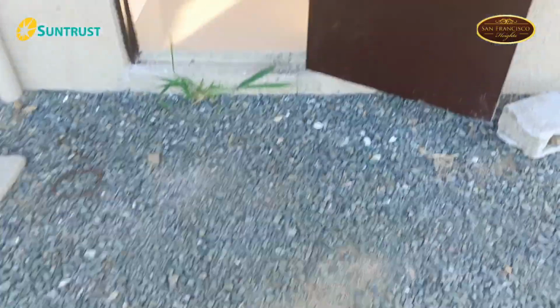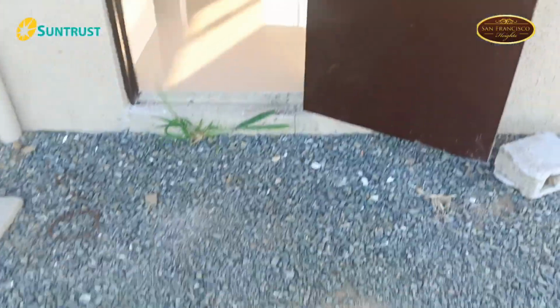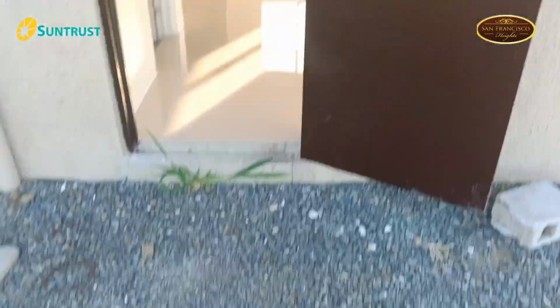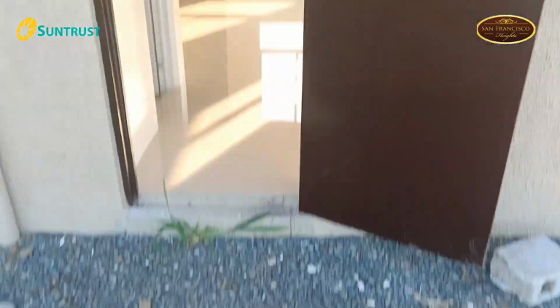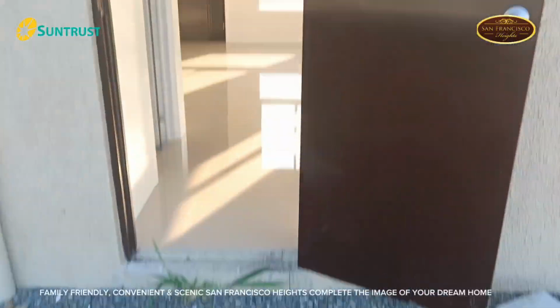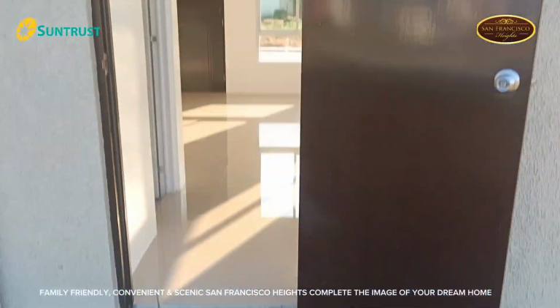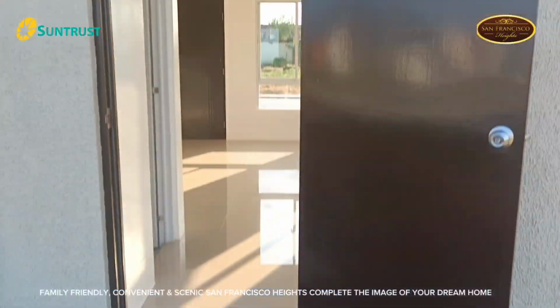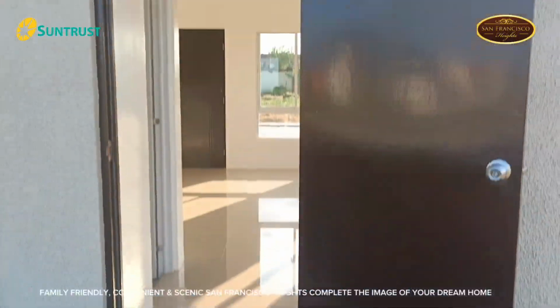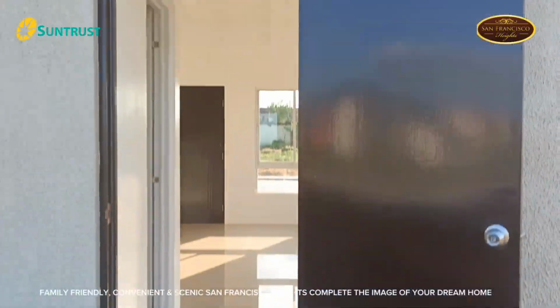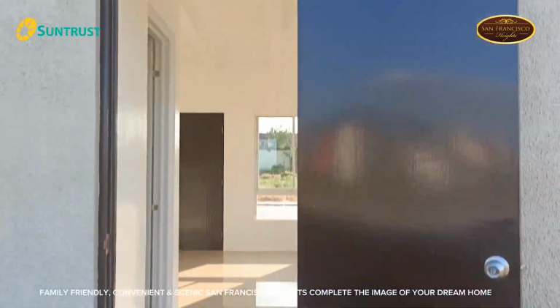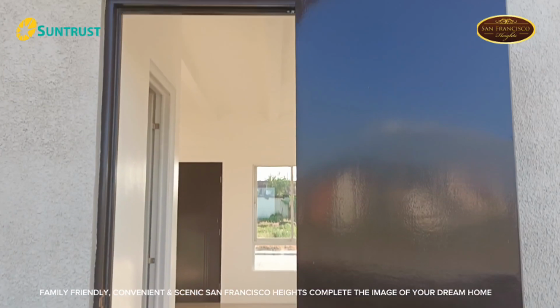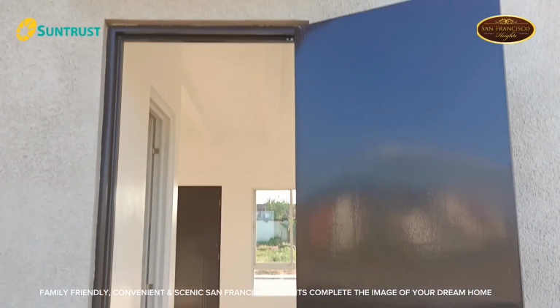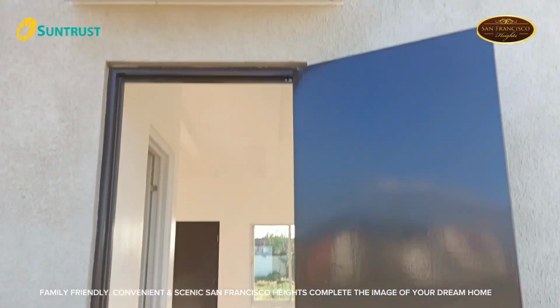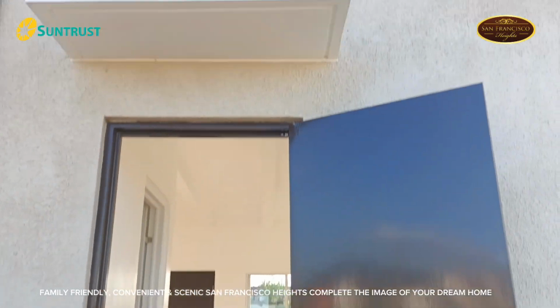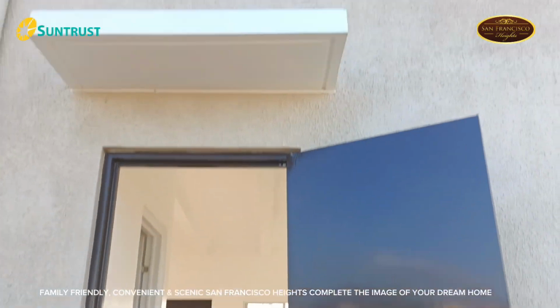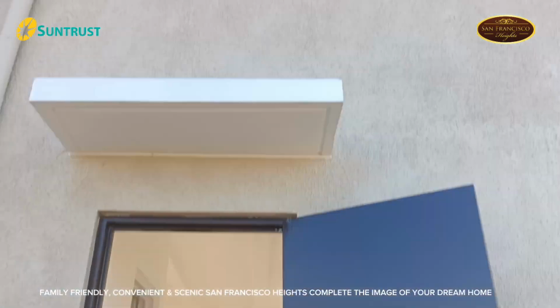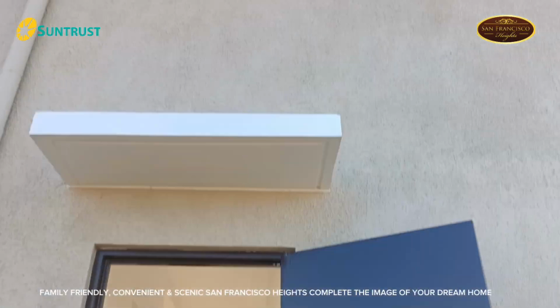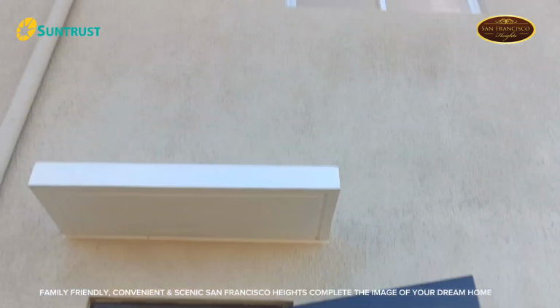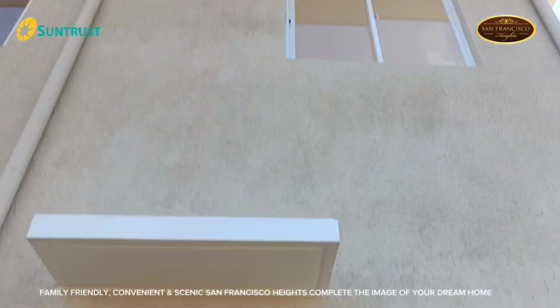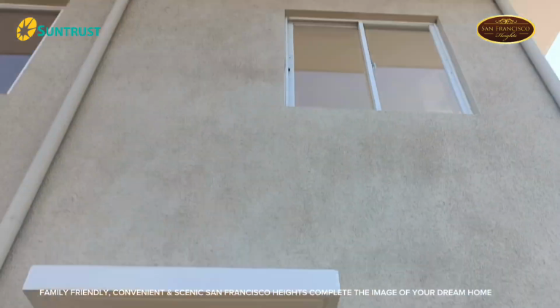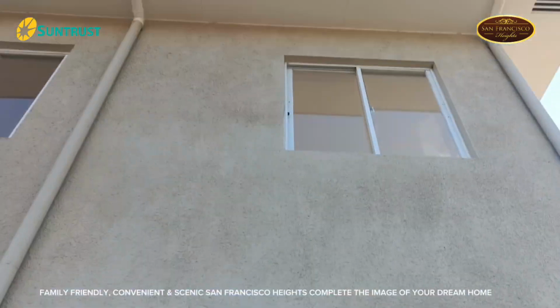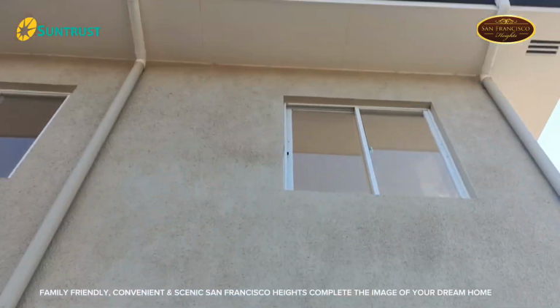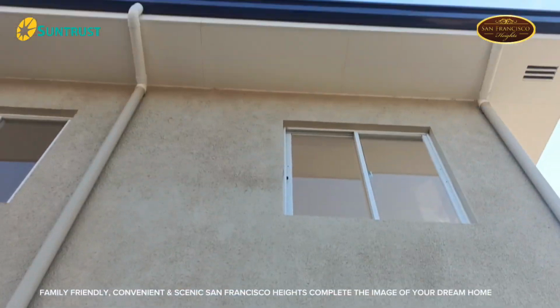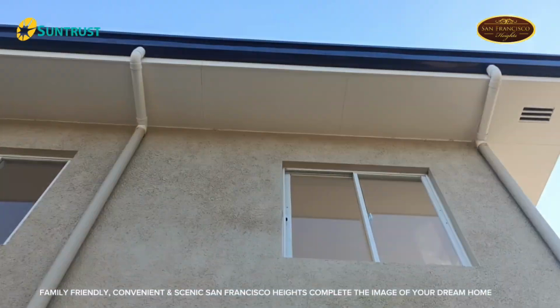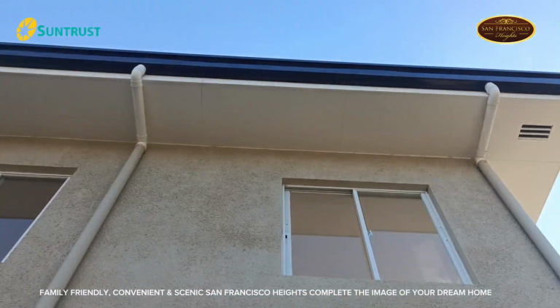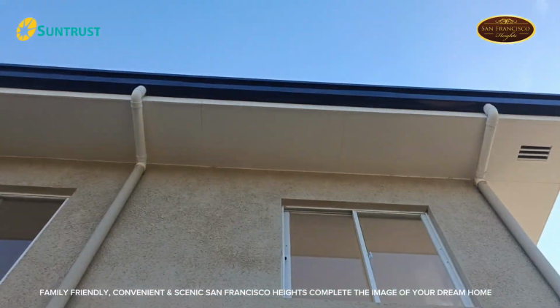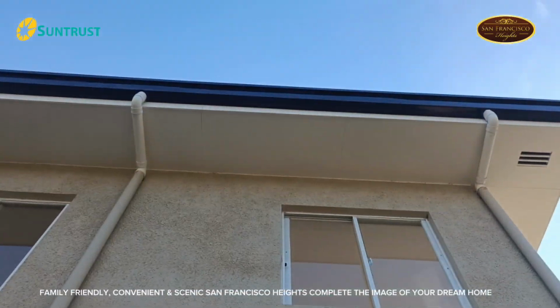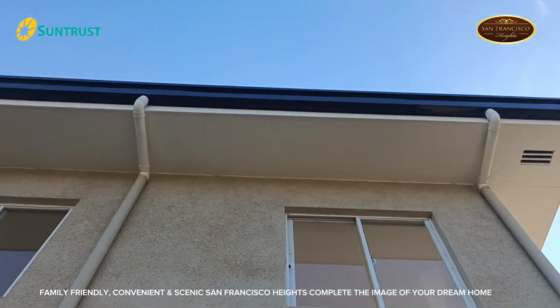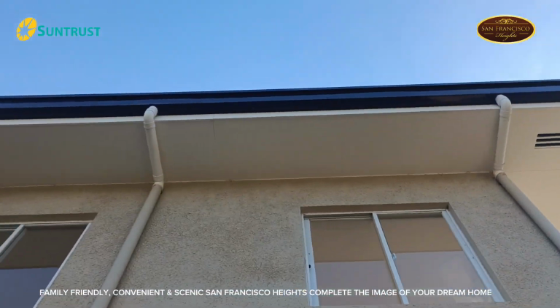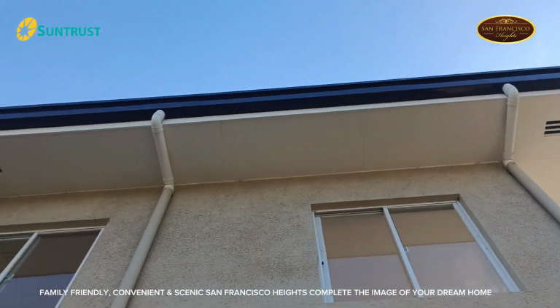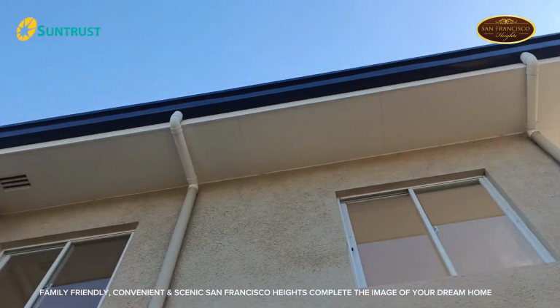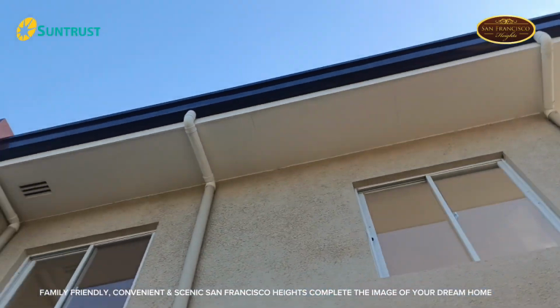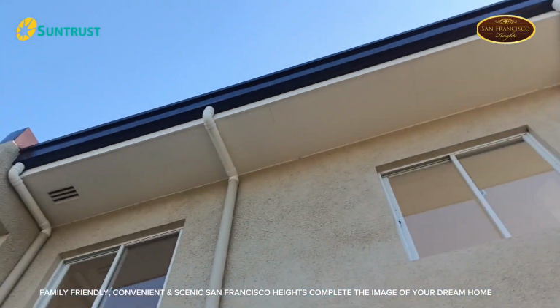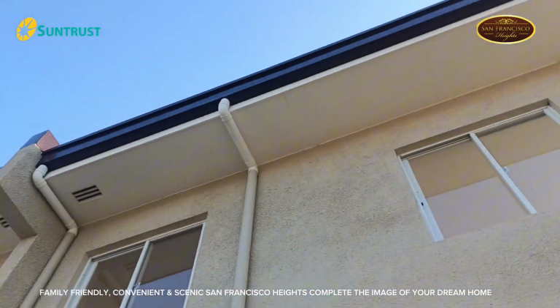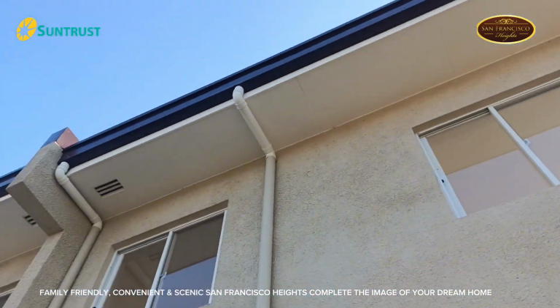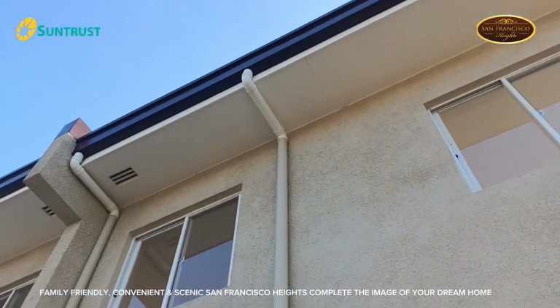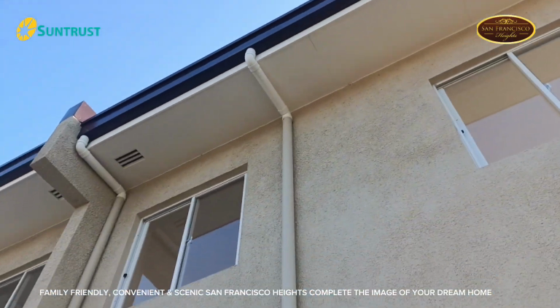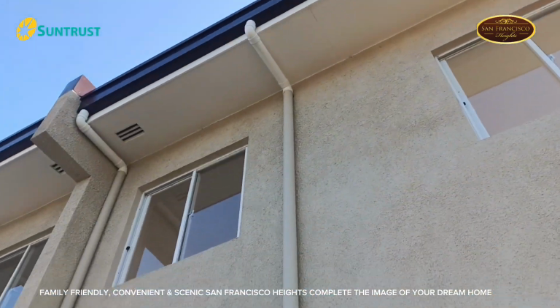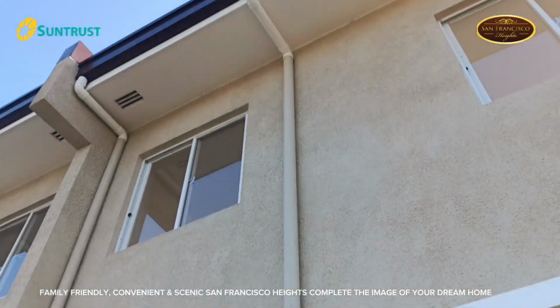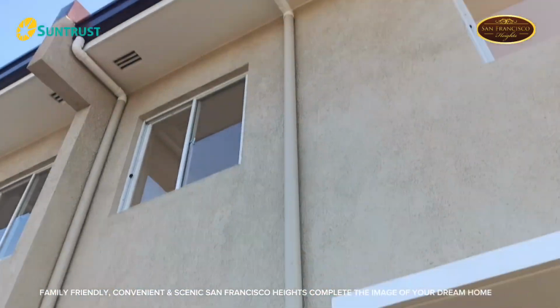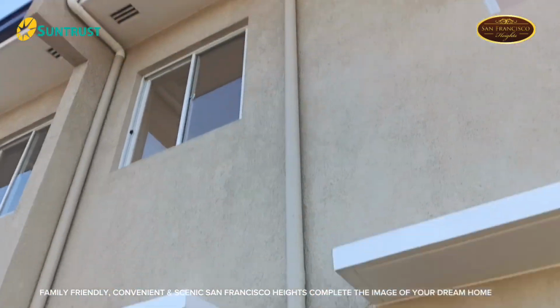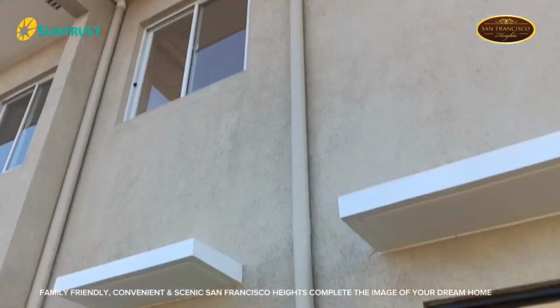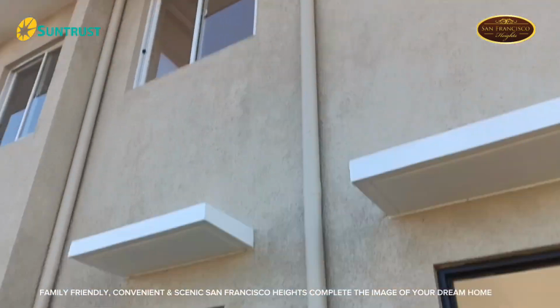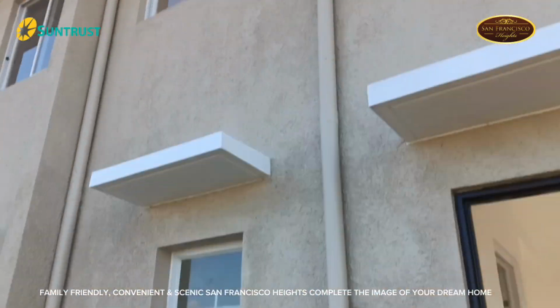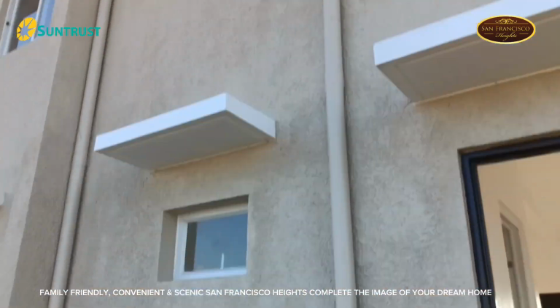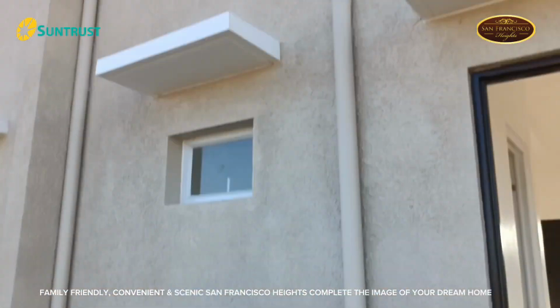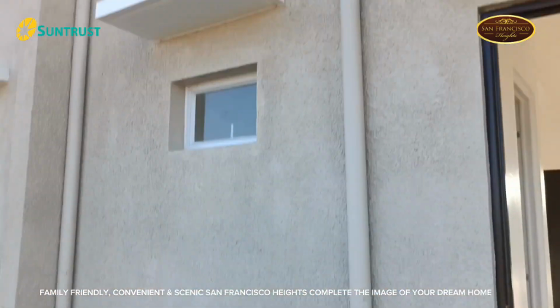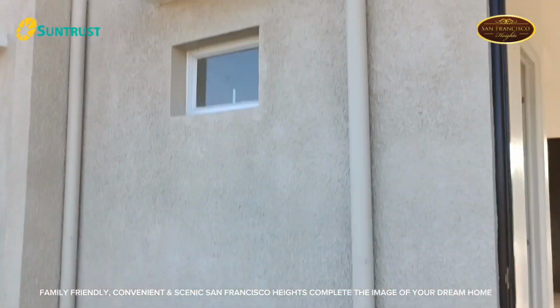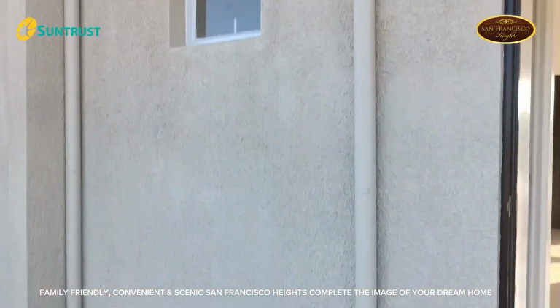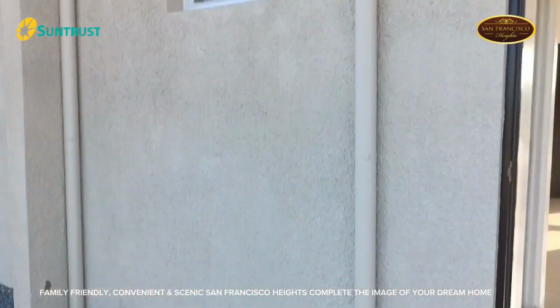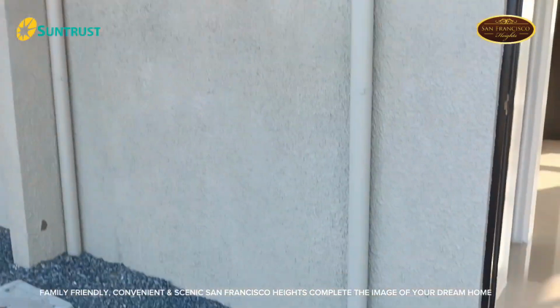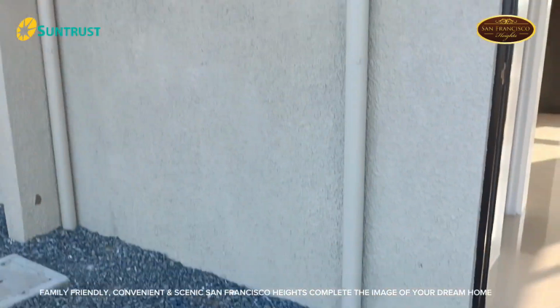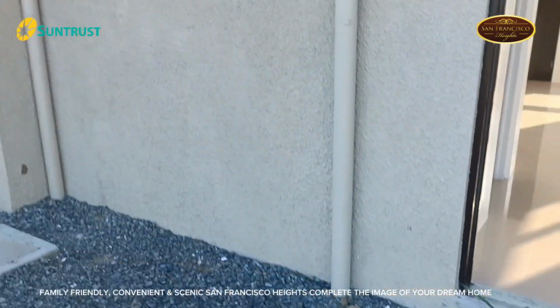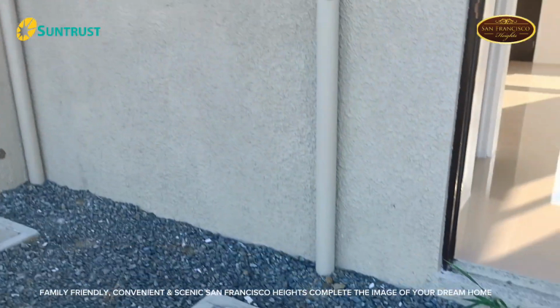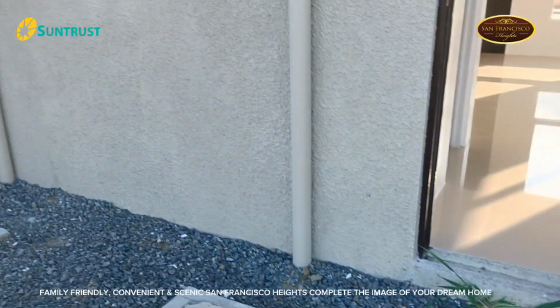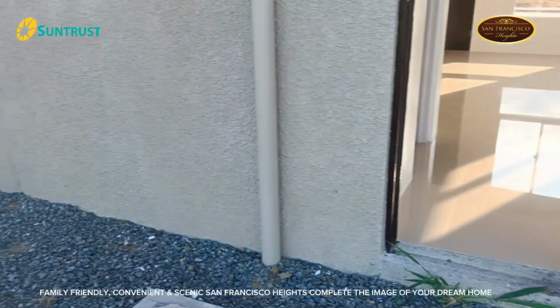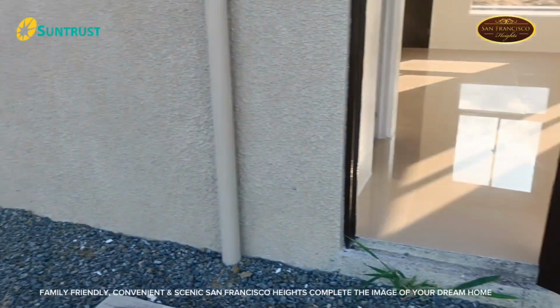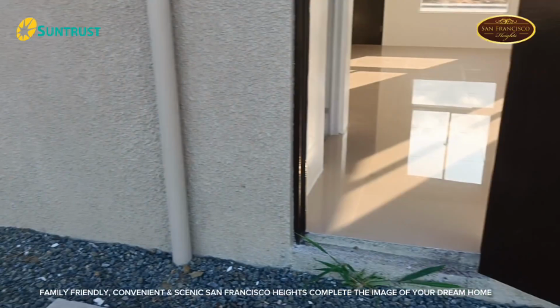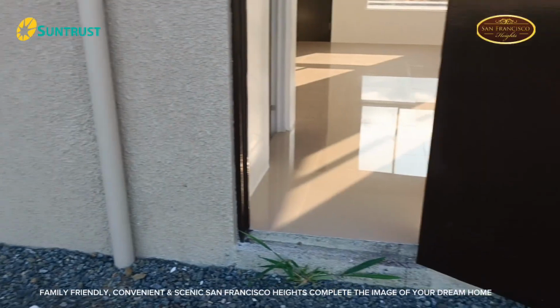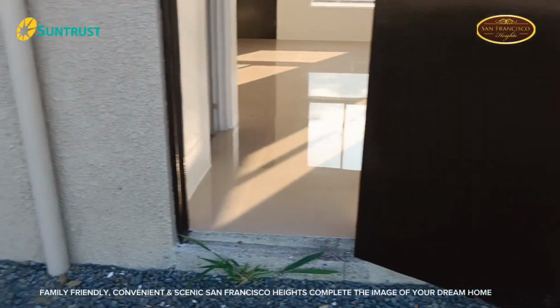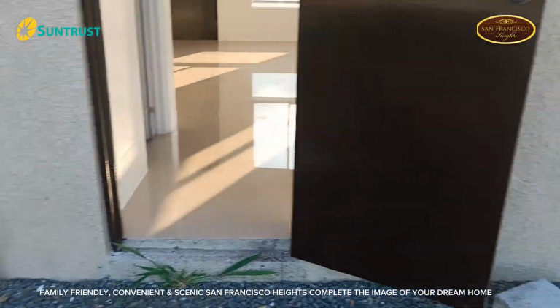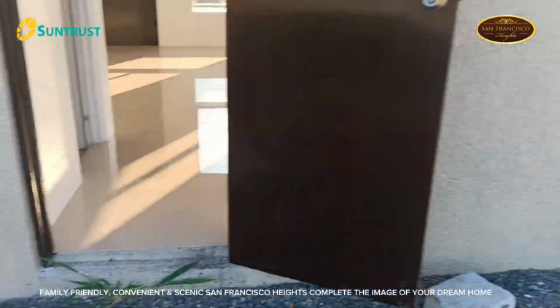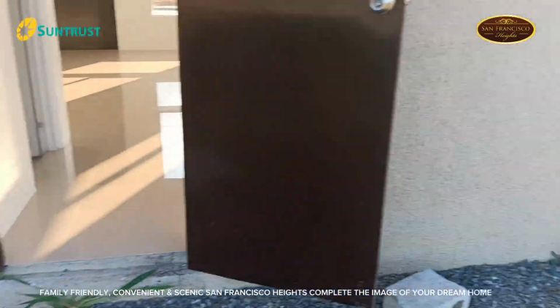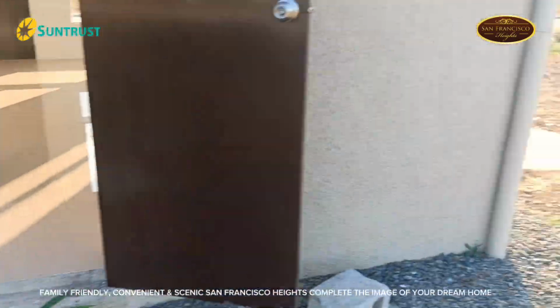Family-friendly, convenient, and scenic, San Francisco Heights completes the image of your dream home.